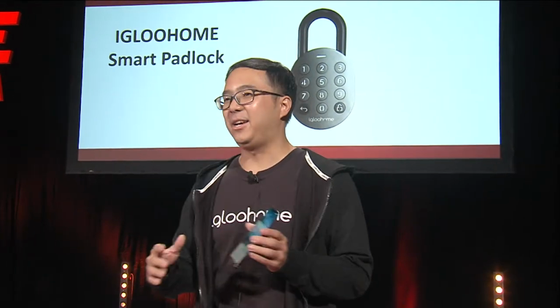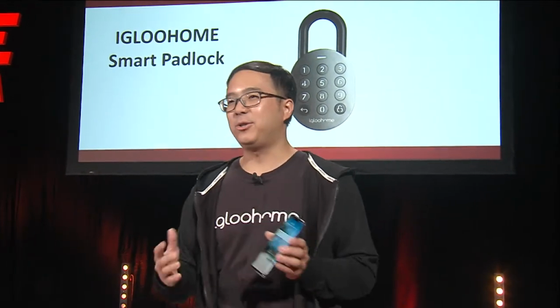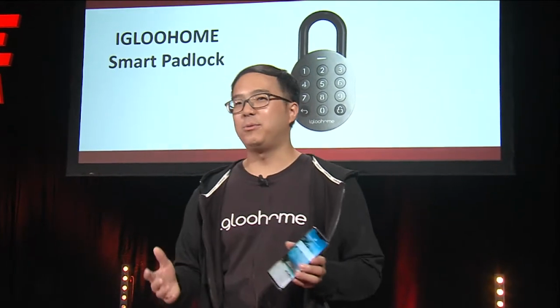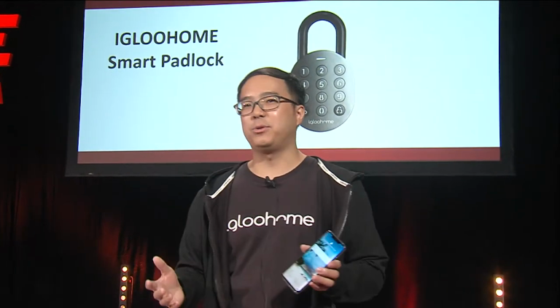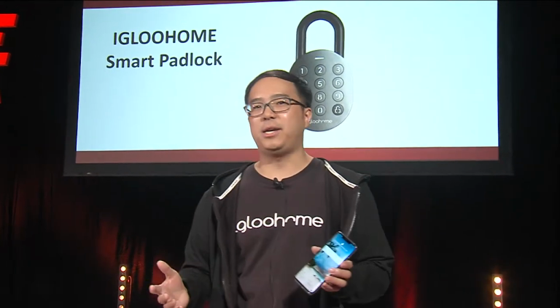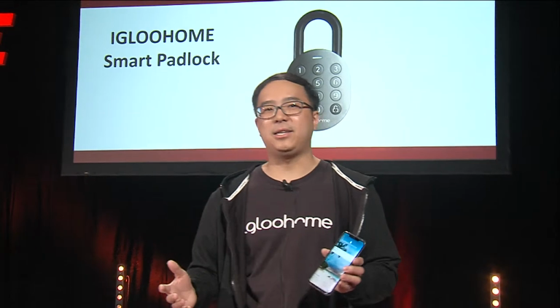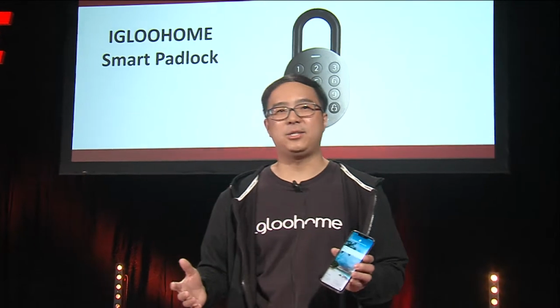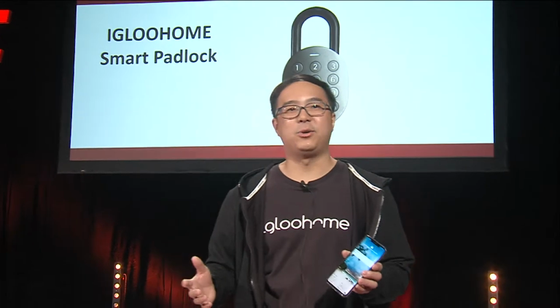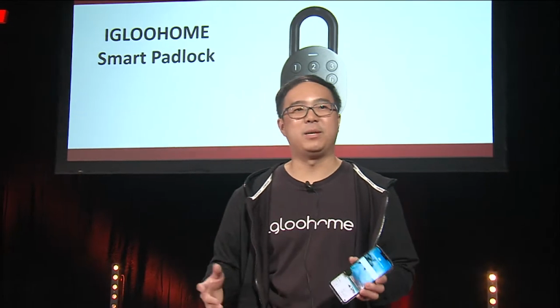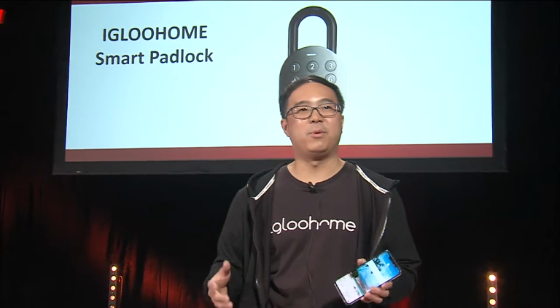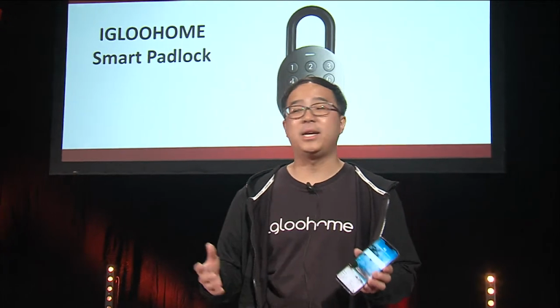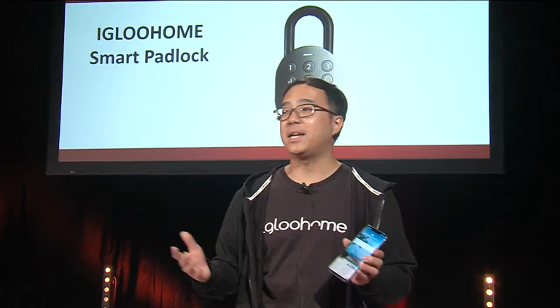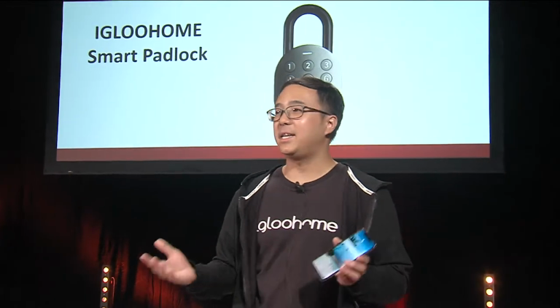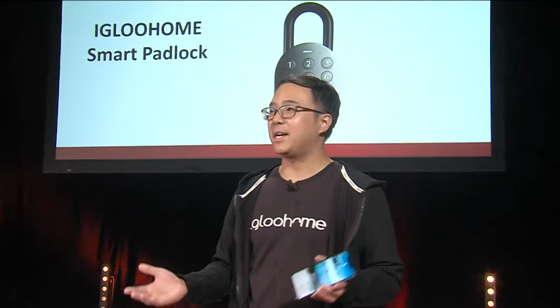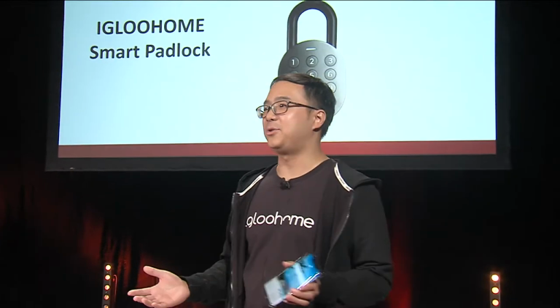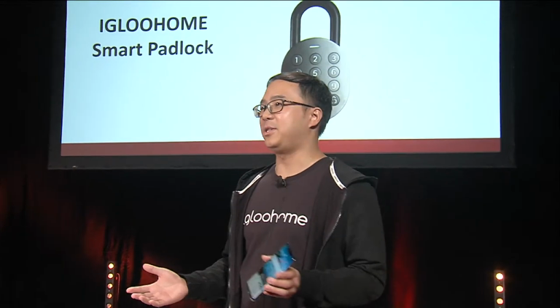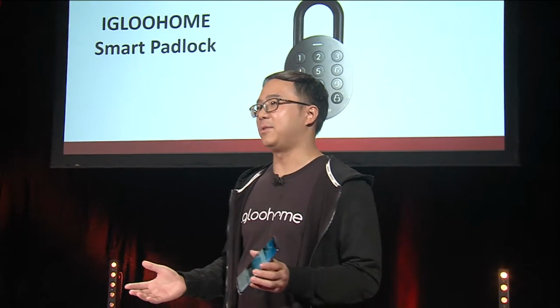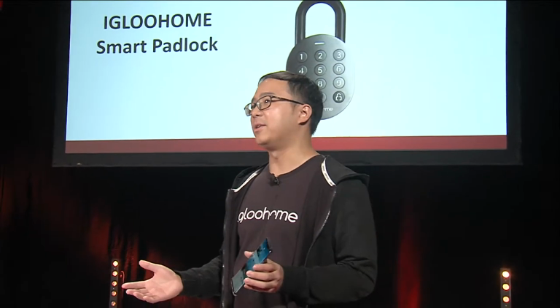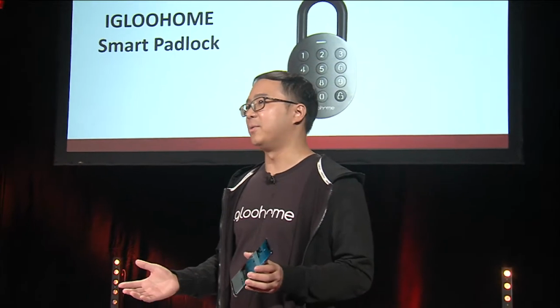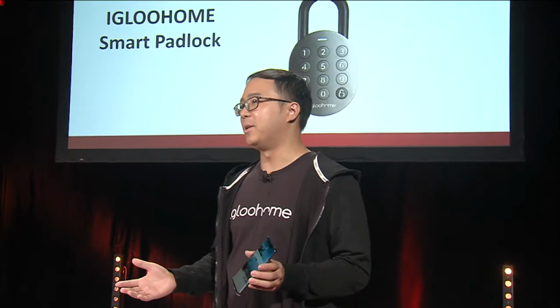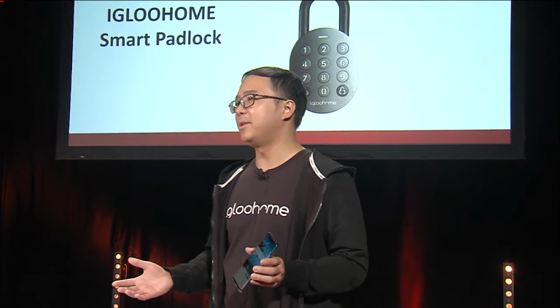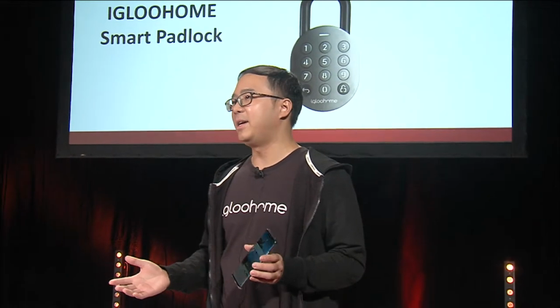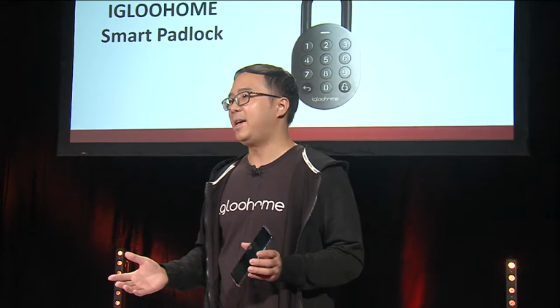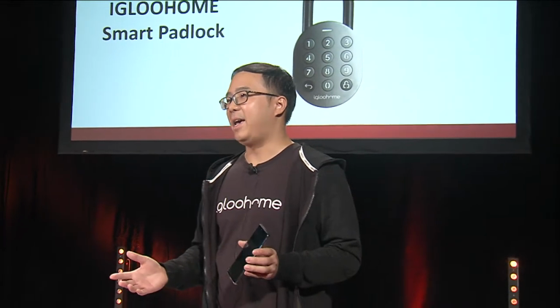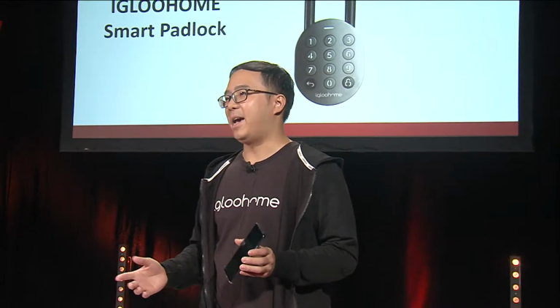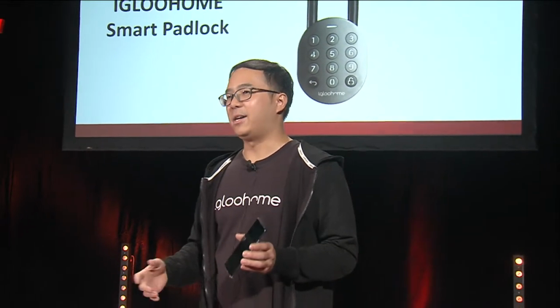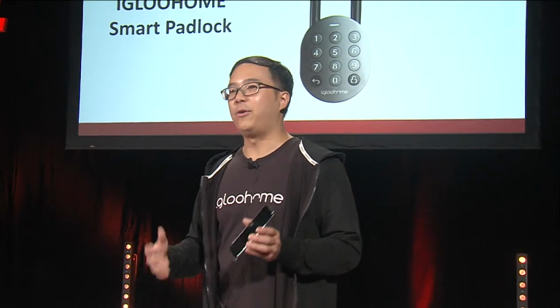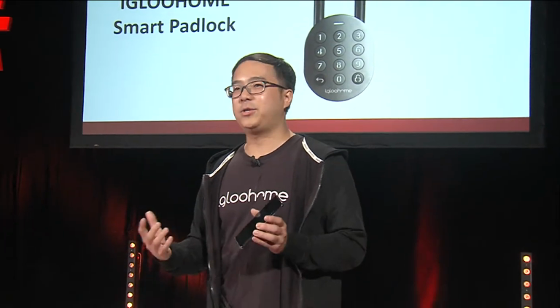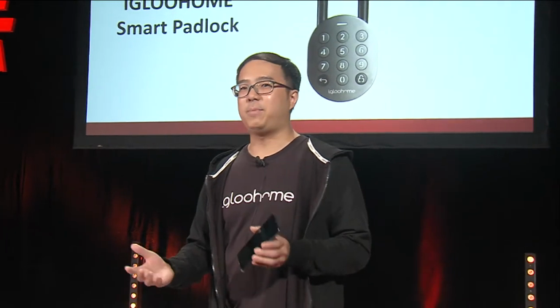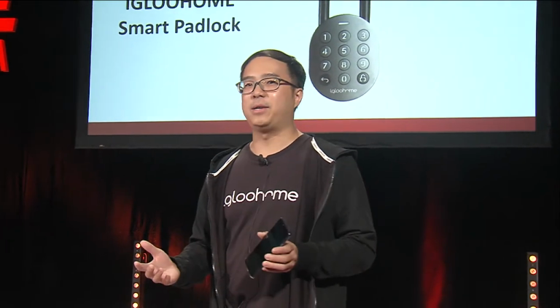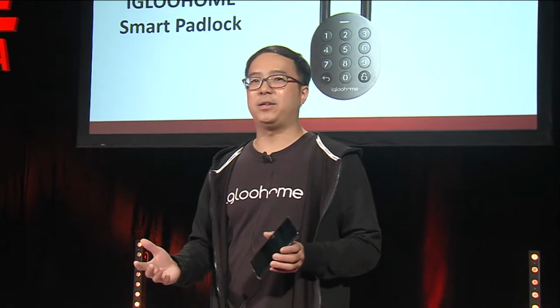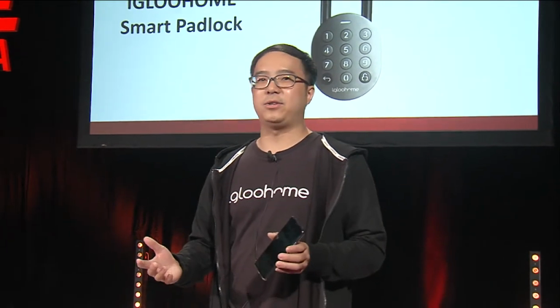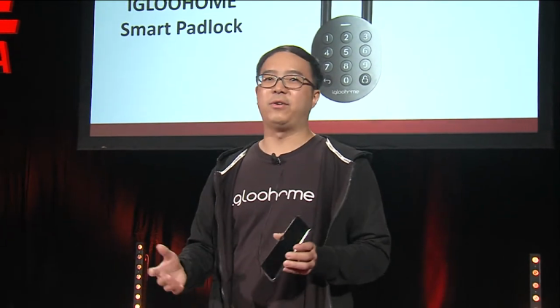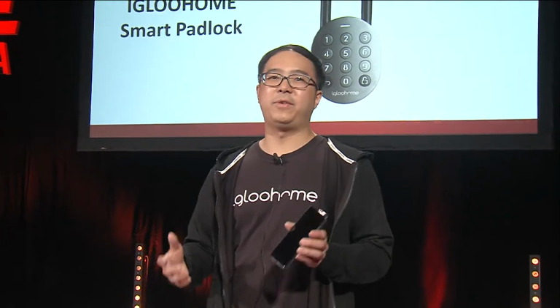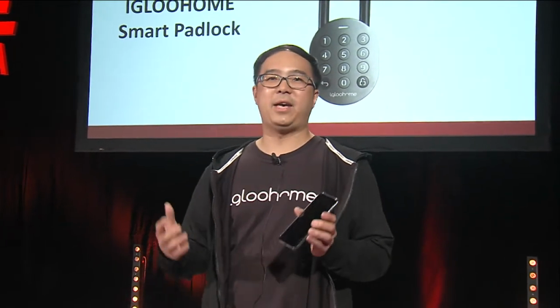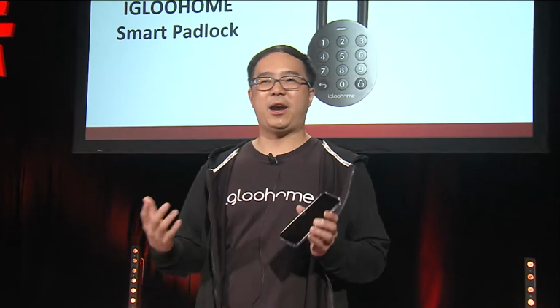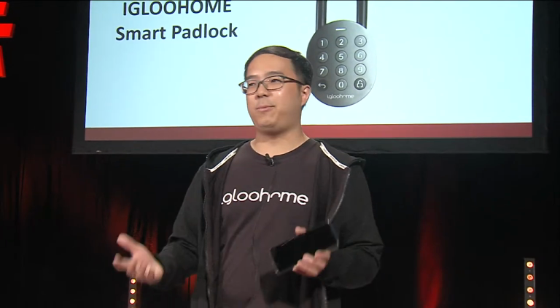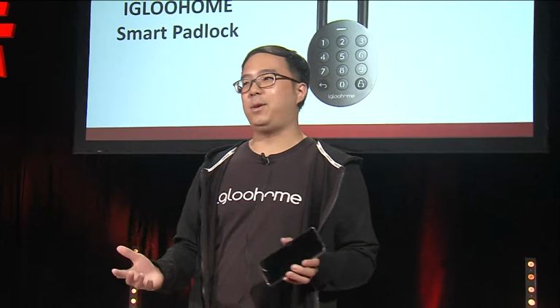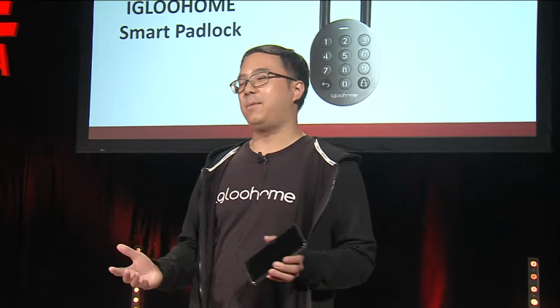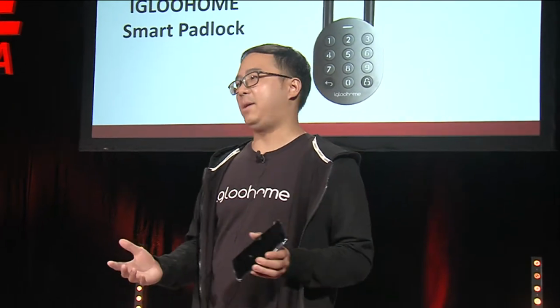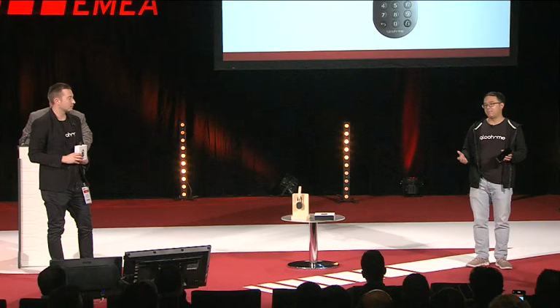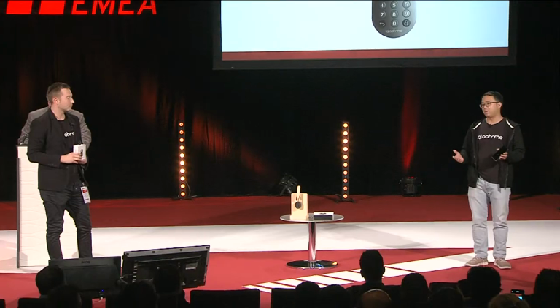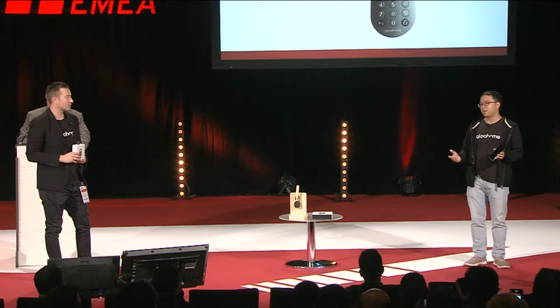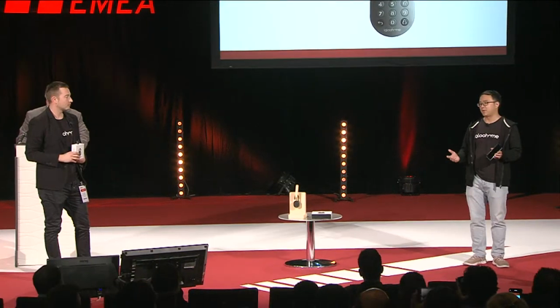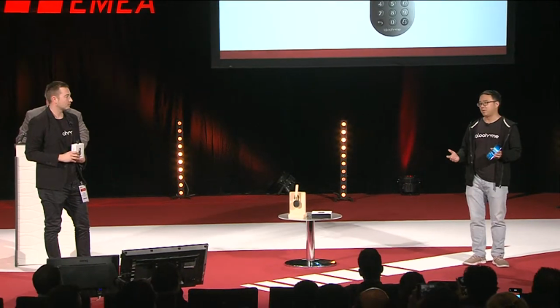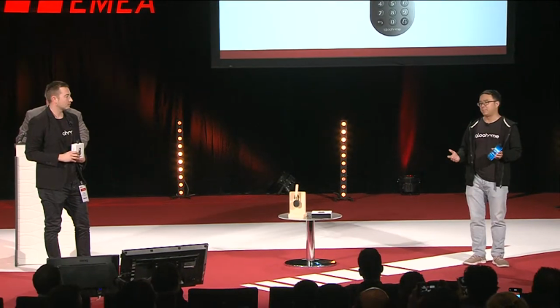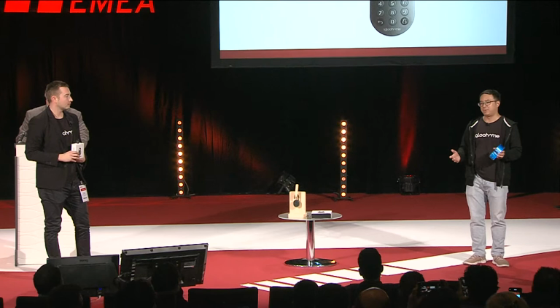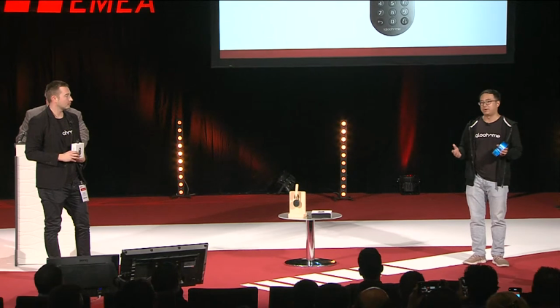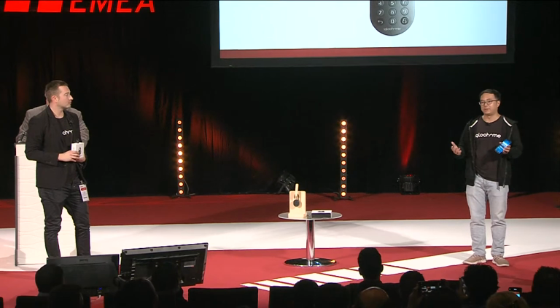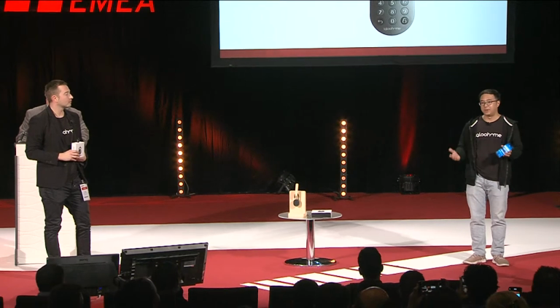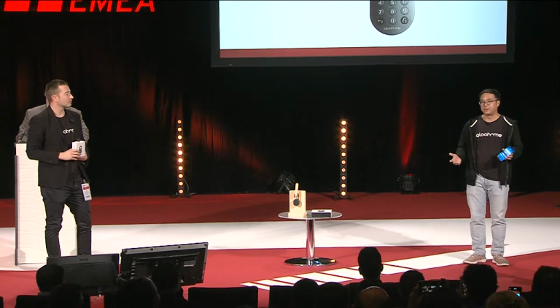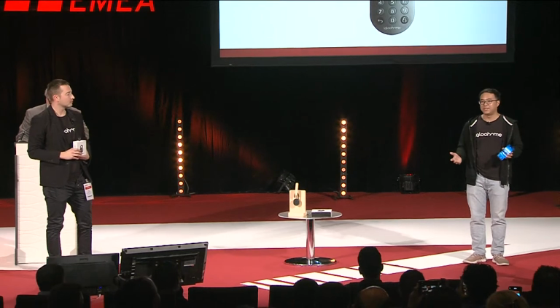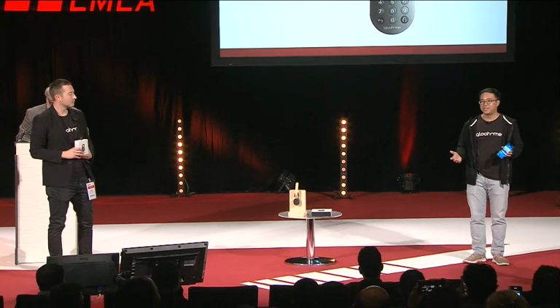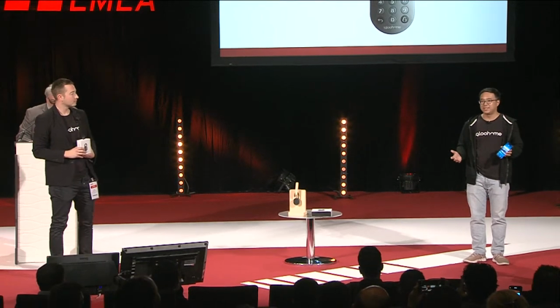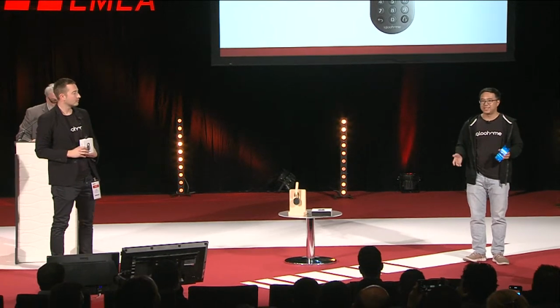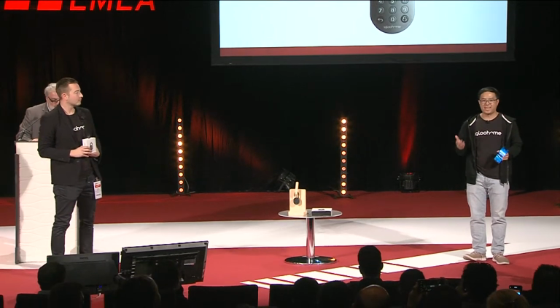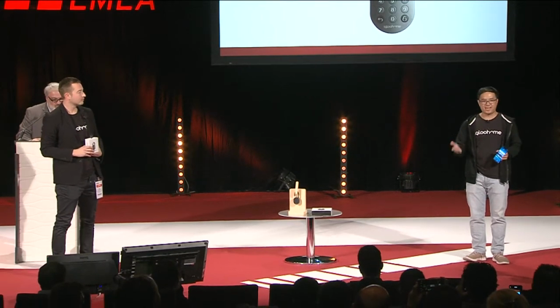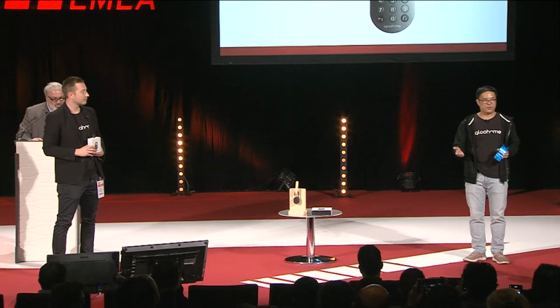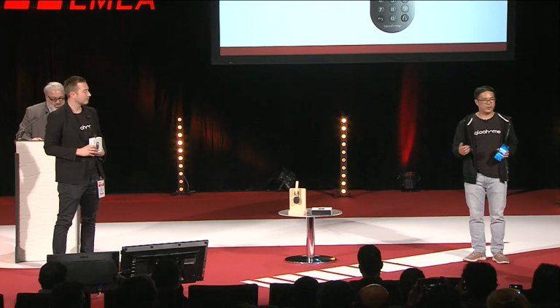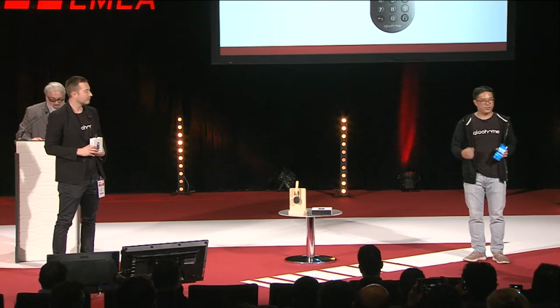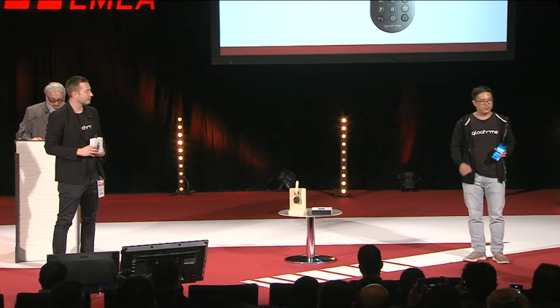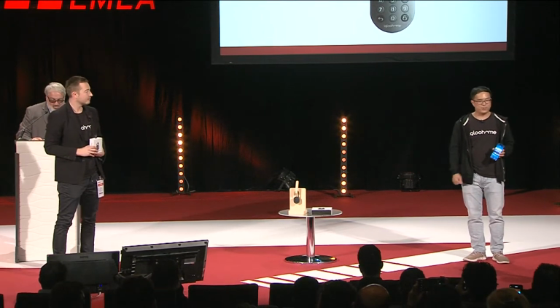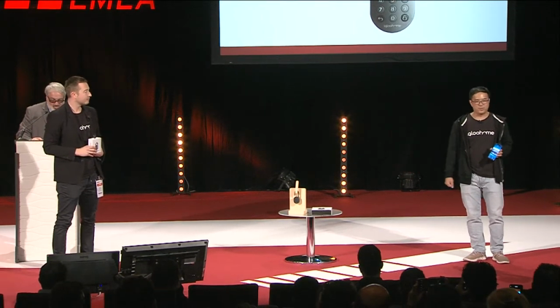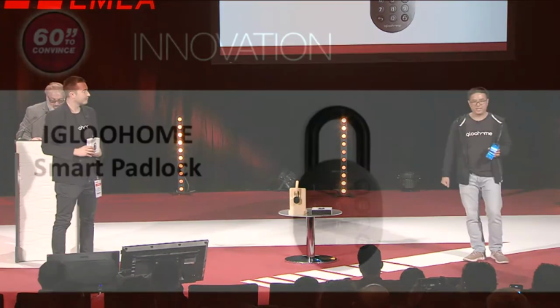EGLE HOME today is sold in more than 90 countries around the world and are official partners of Airbnb and Booking.com around the world. Get your EGLE HOME today.